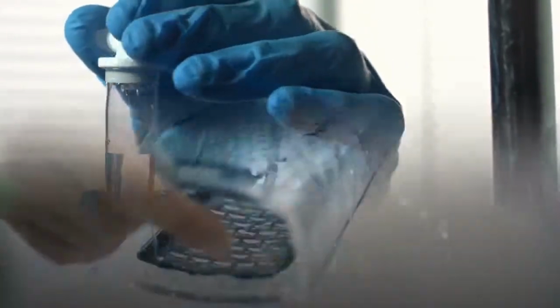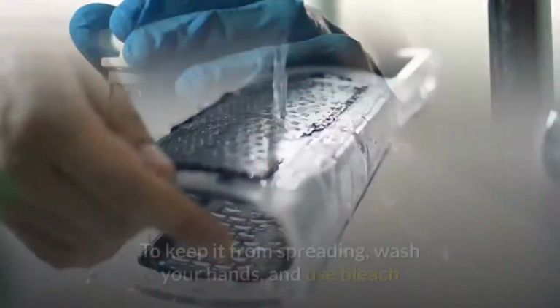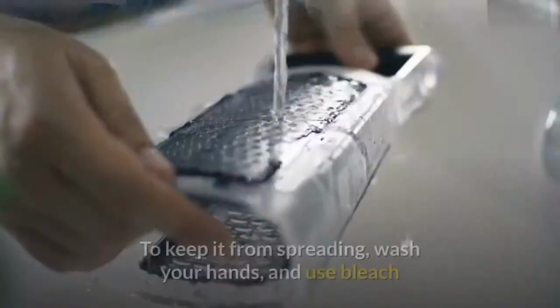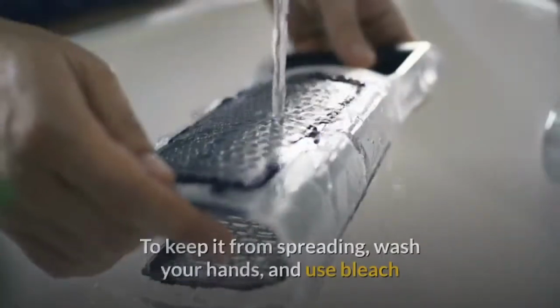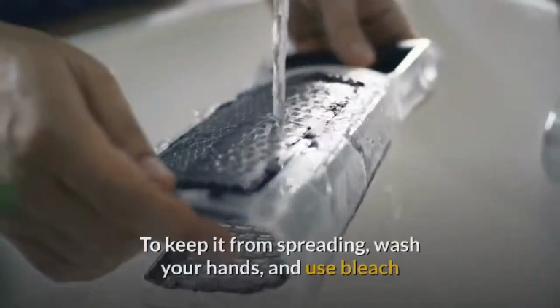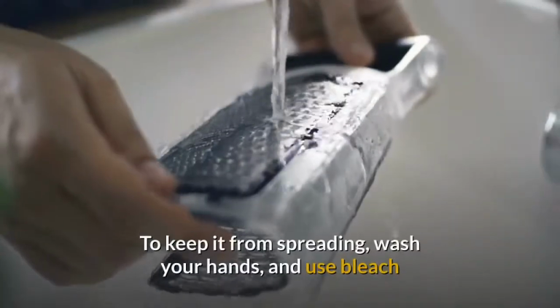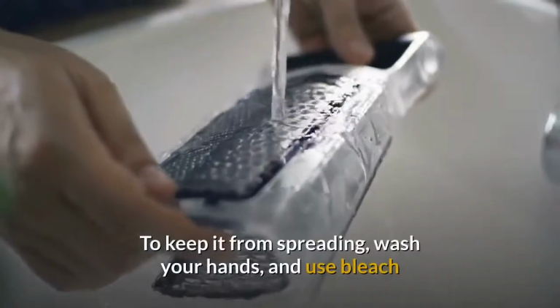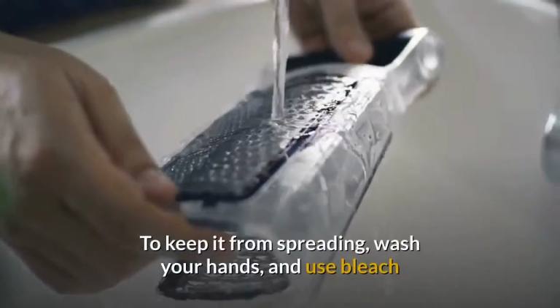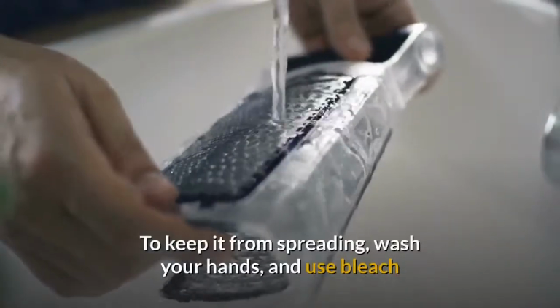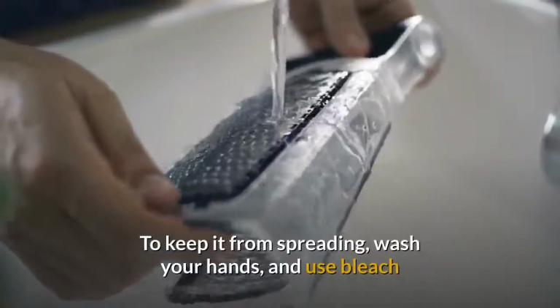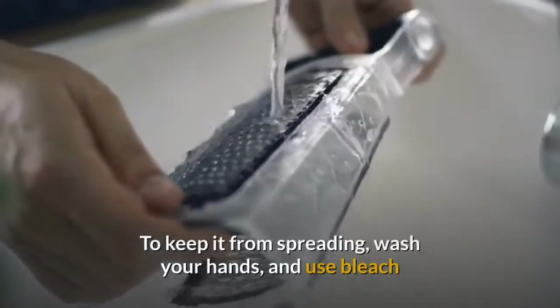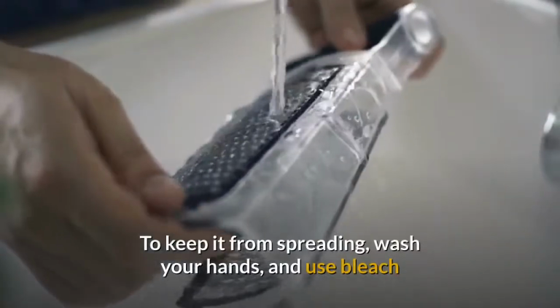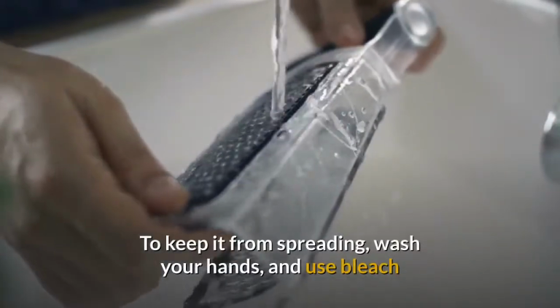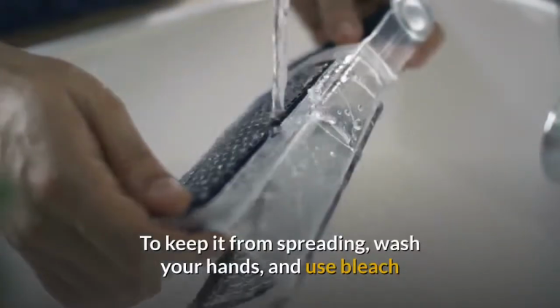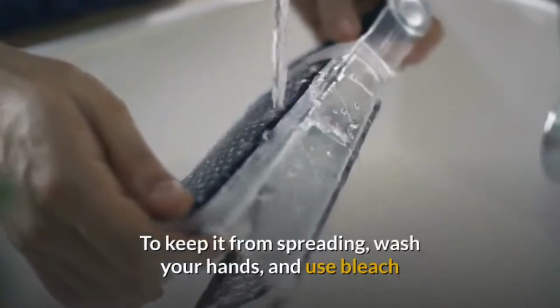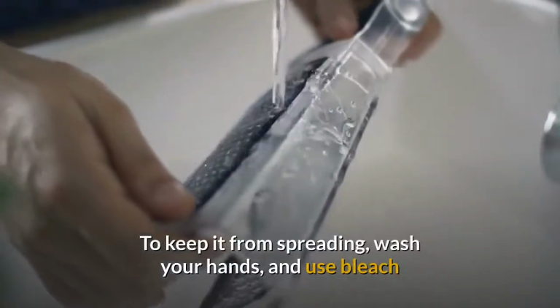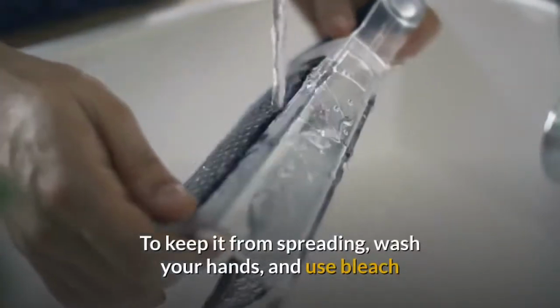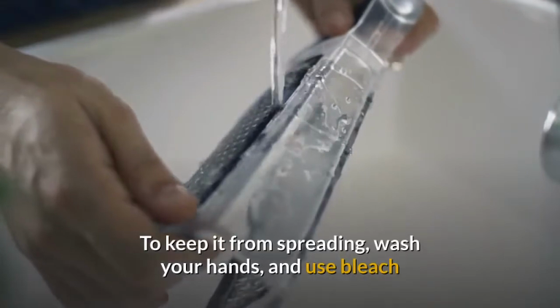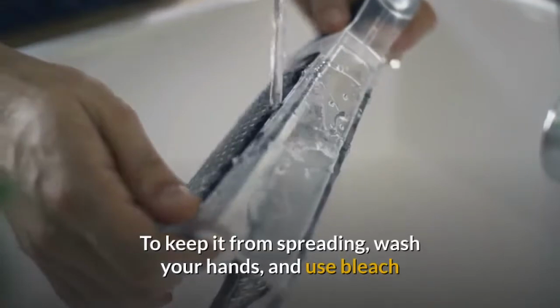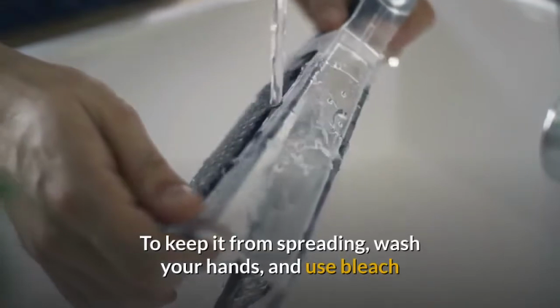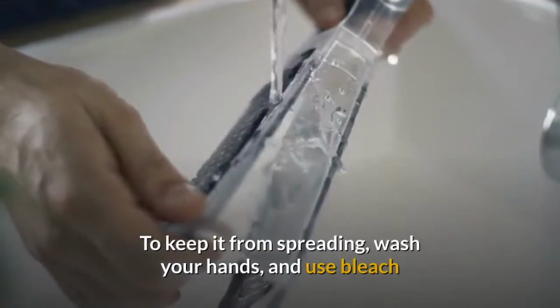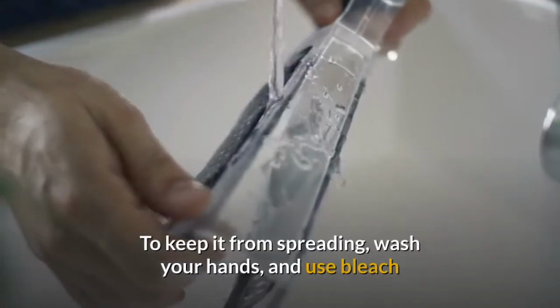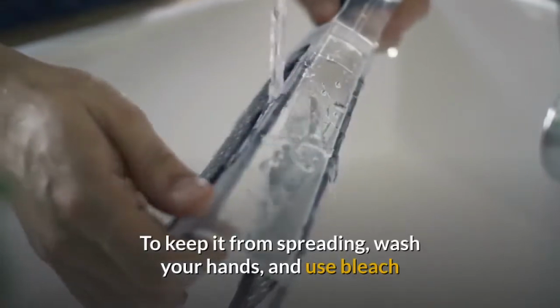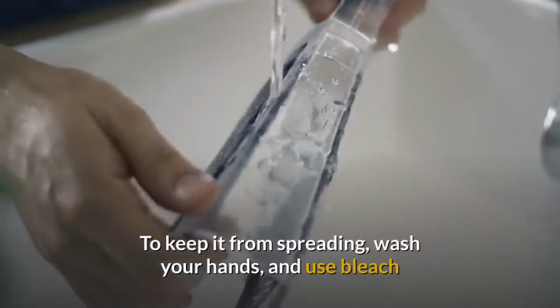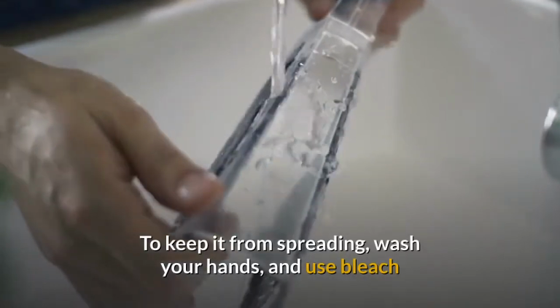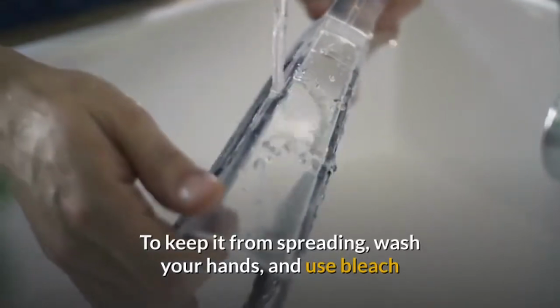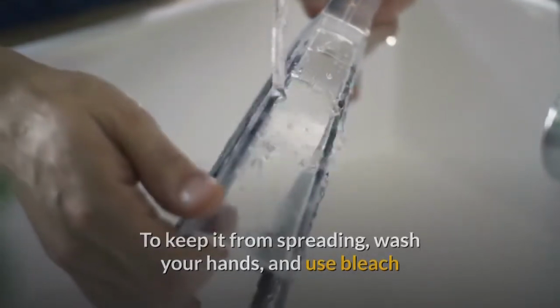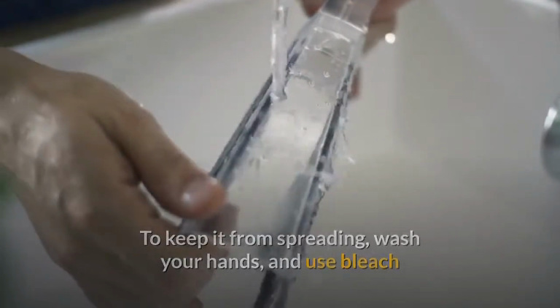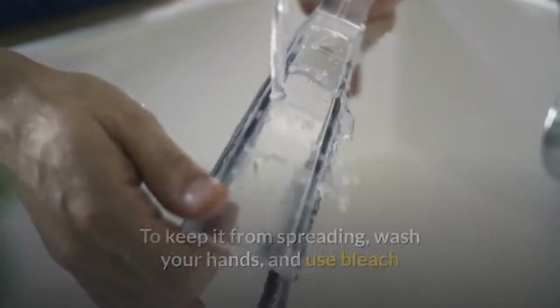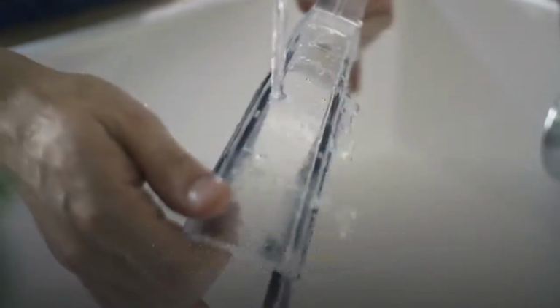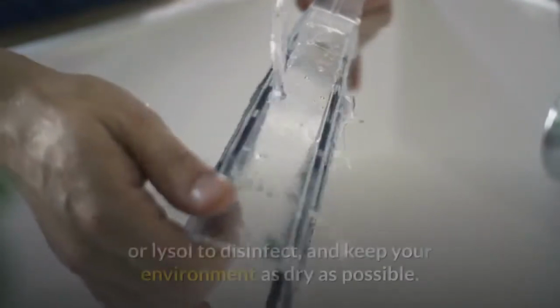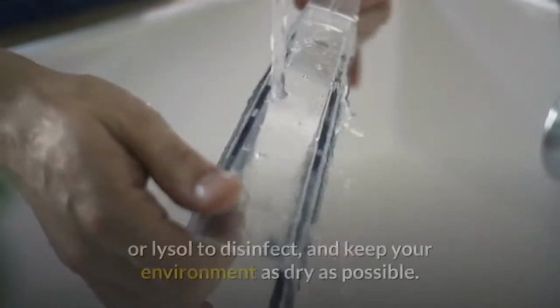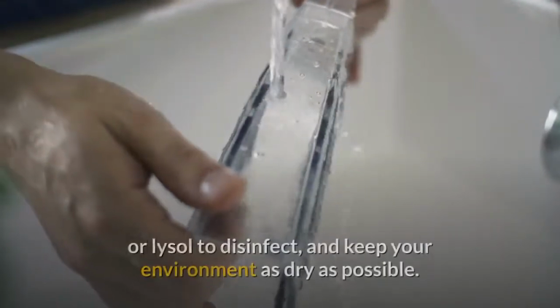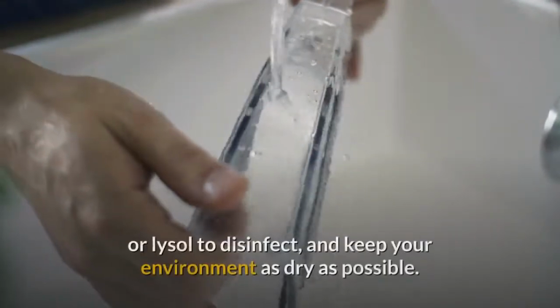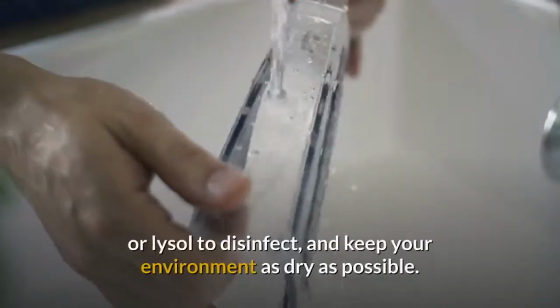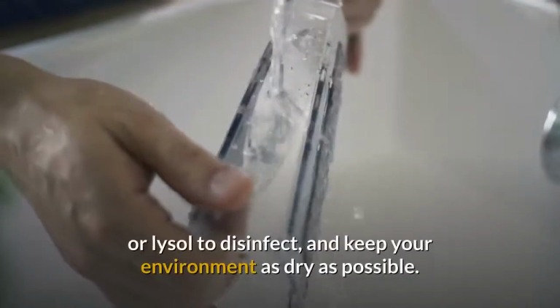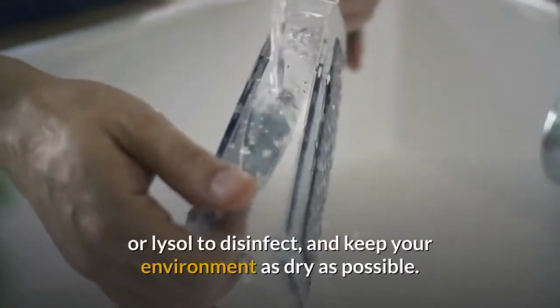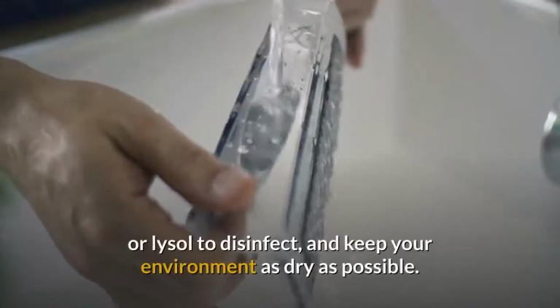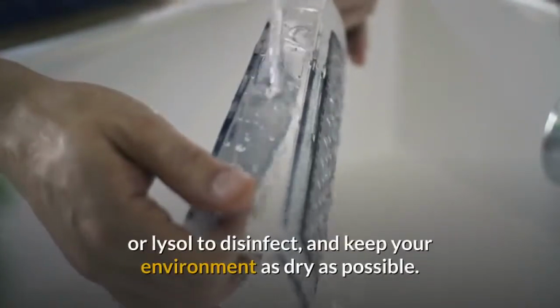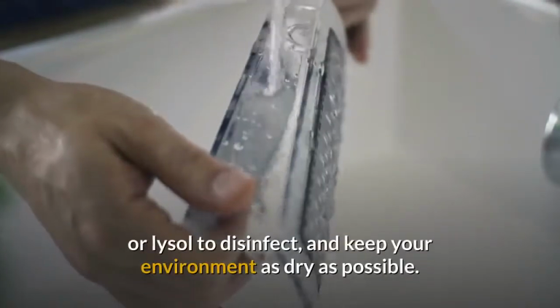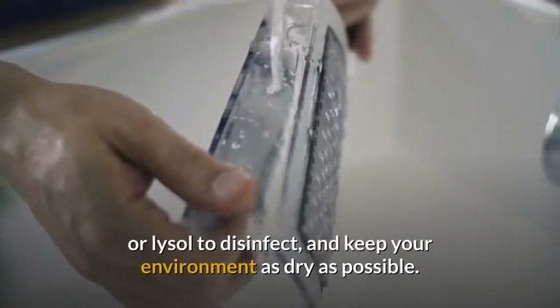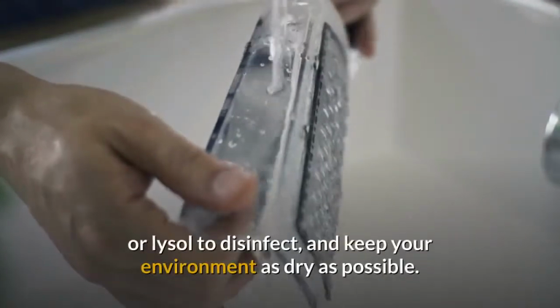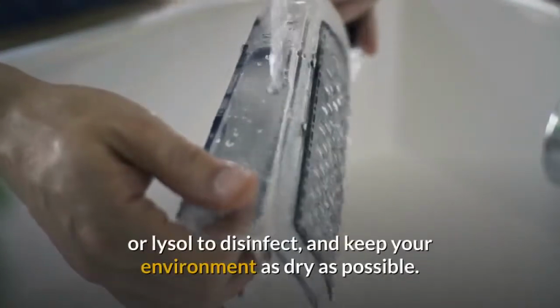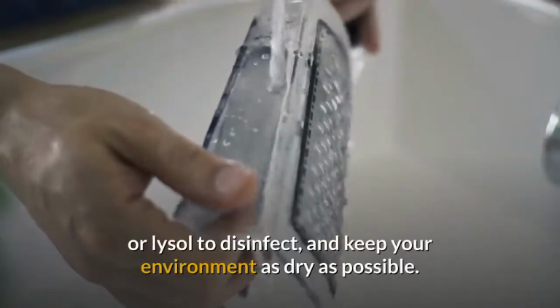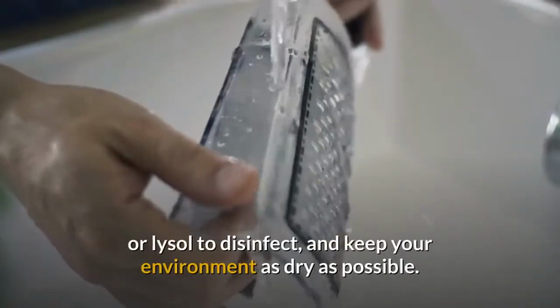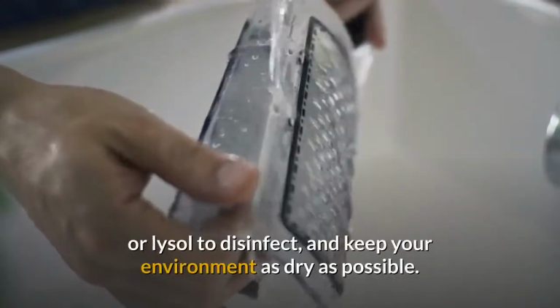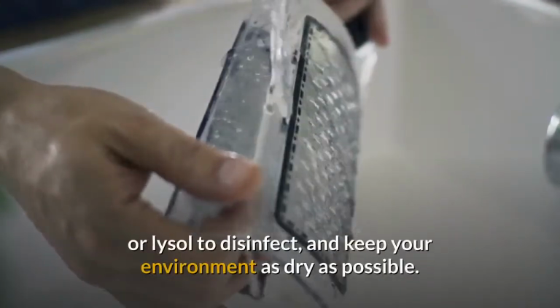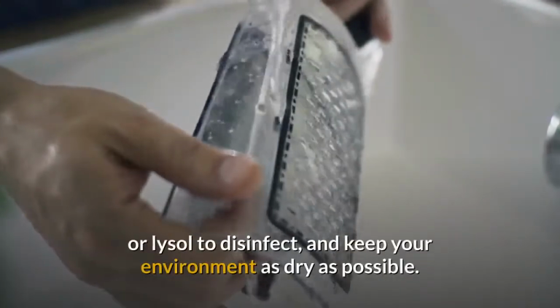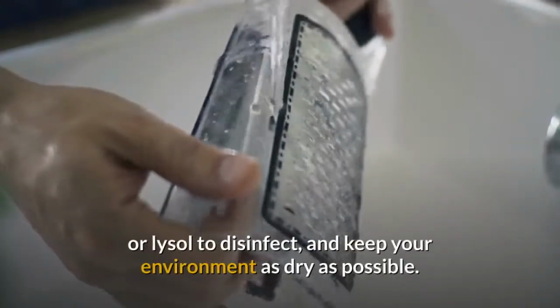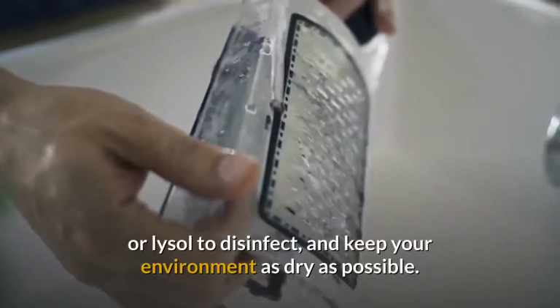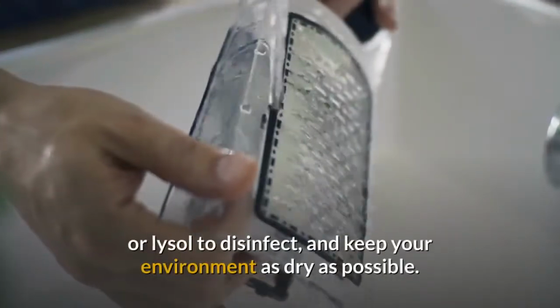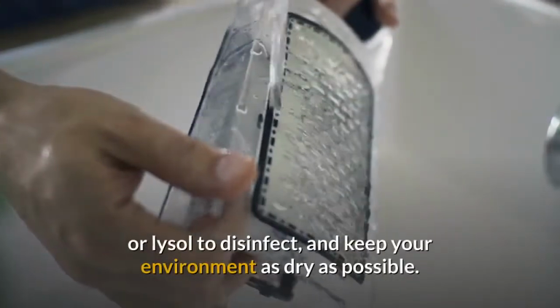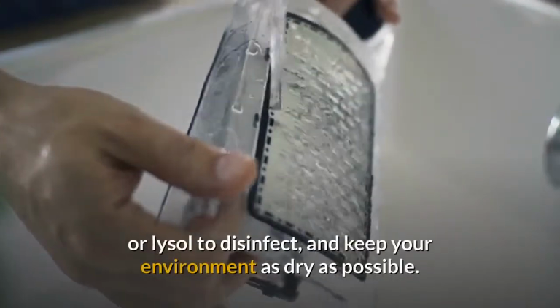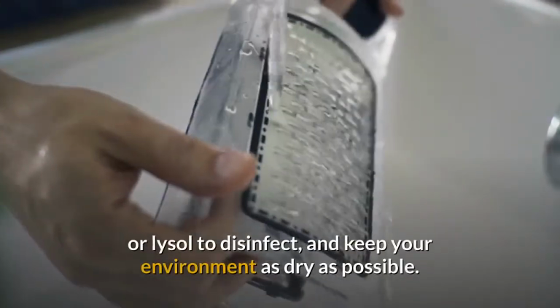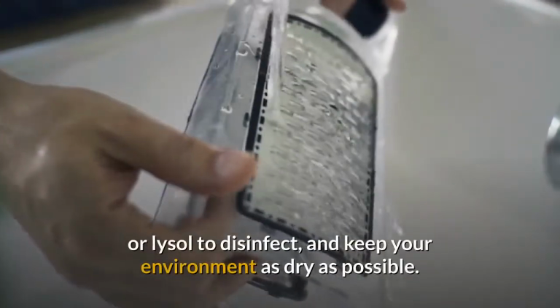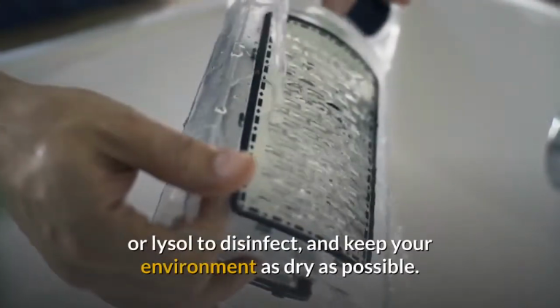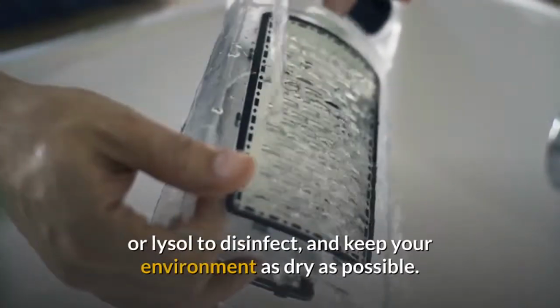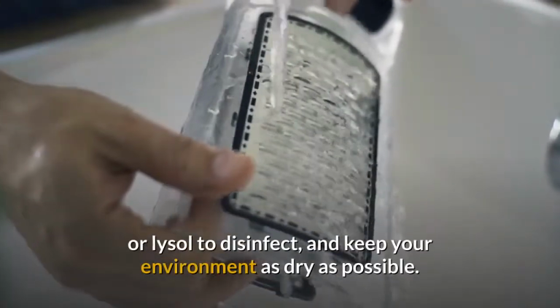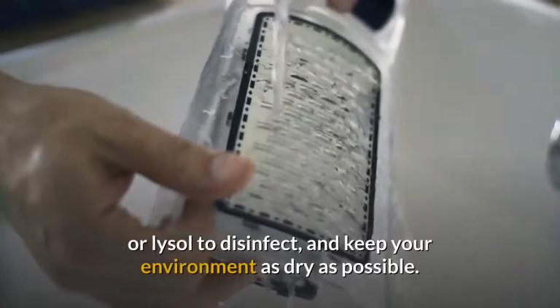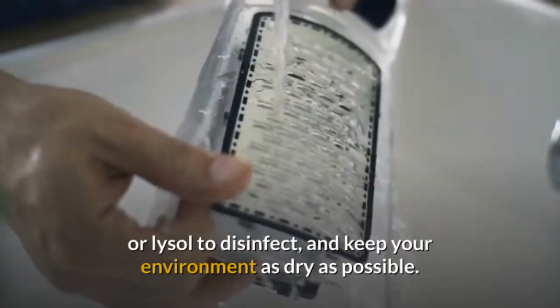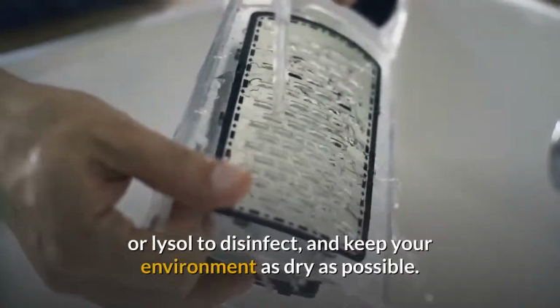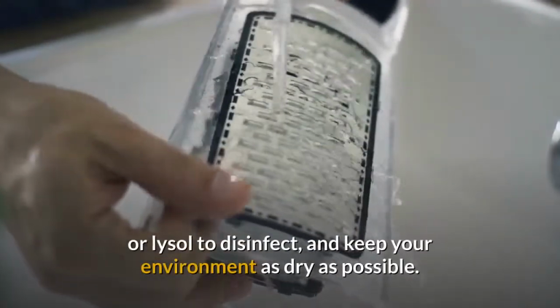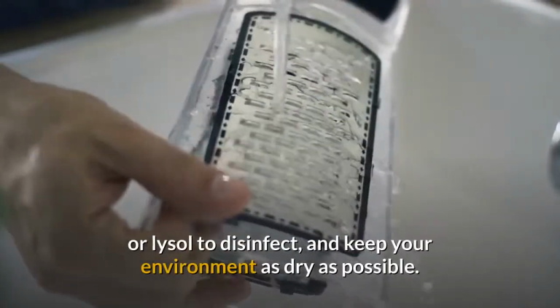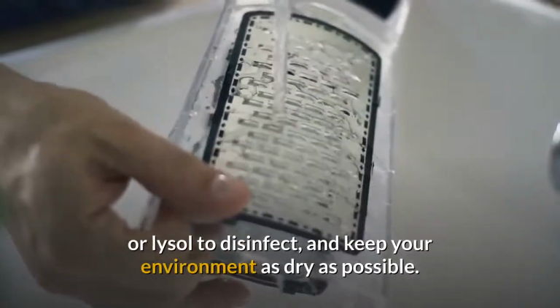To keep Giardia from spreading: wash your hands, use bleach or Lysol to disinfect, and keep your environment as dry as possible.